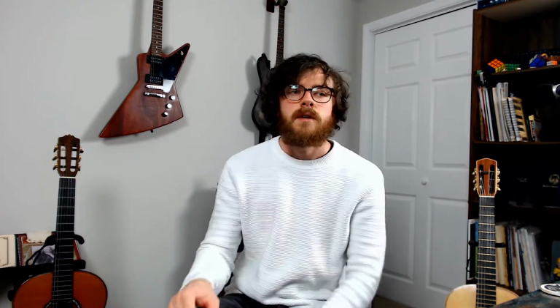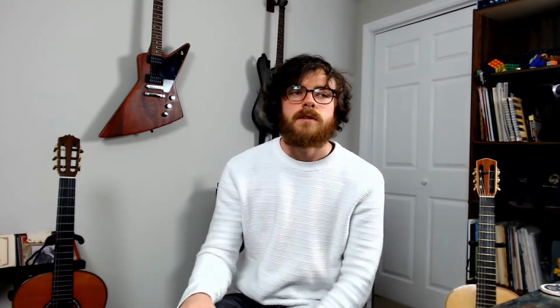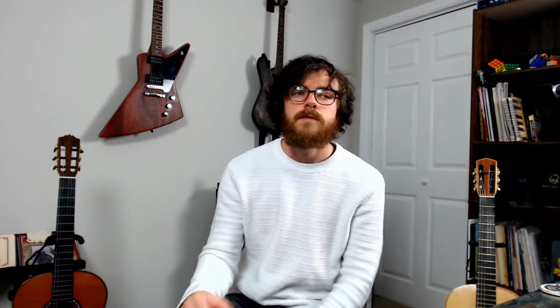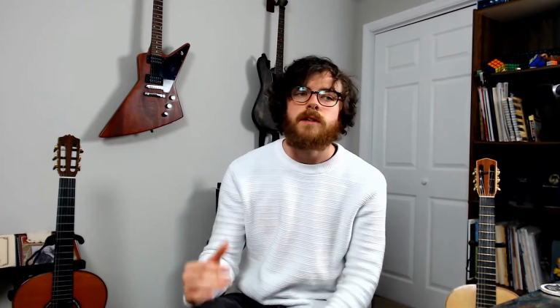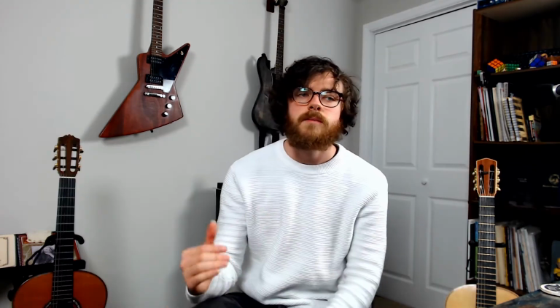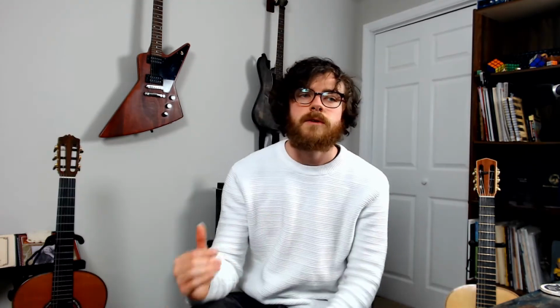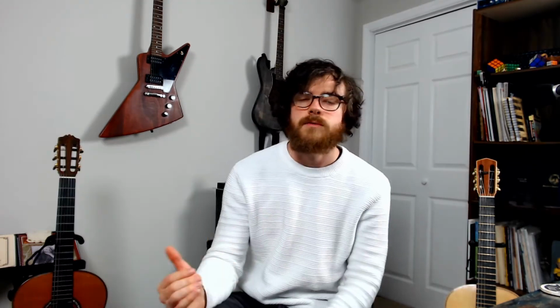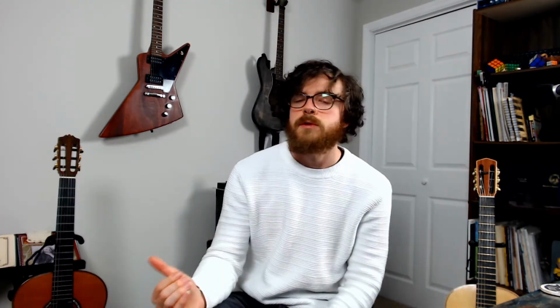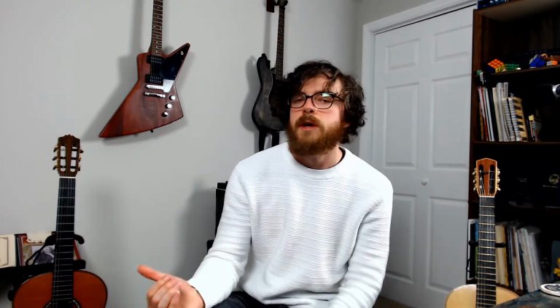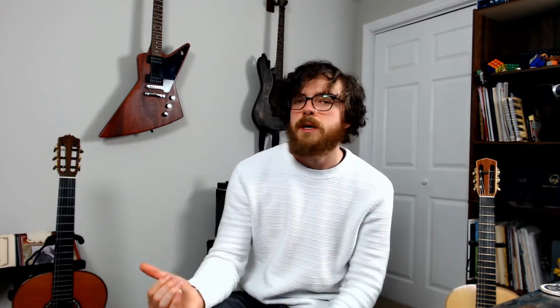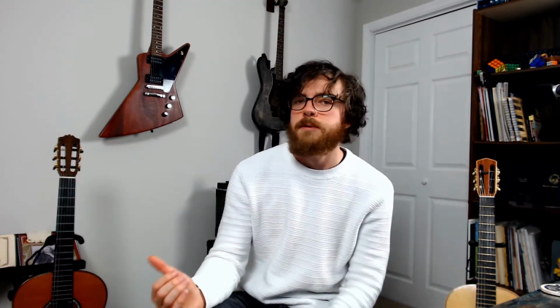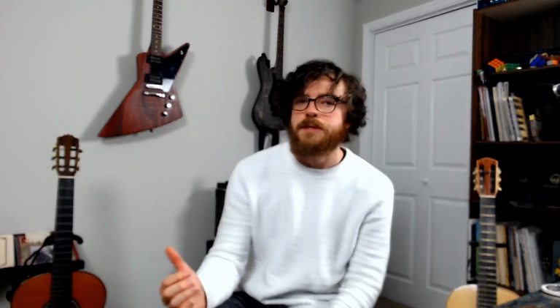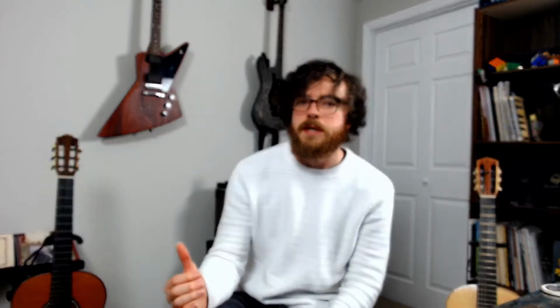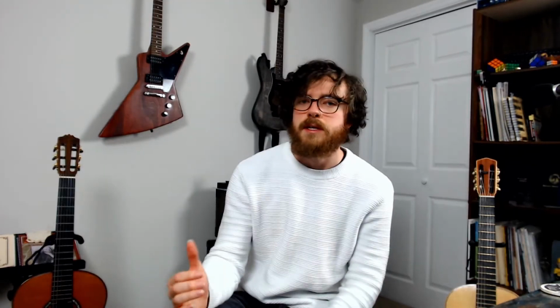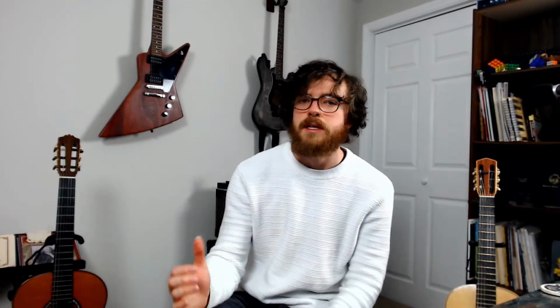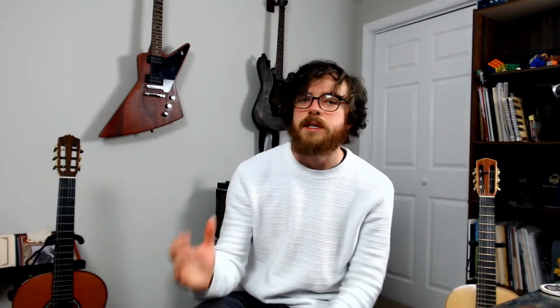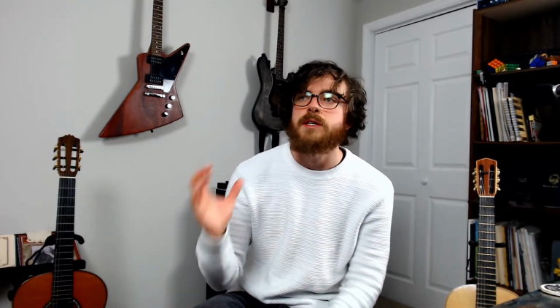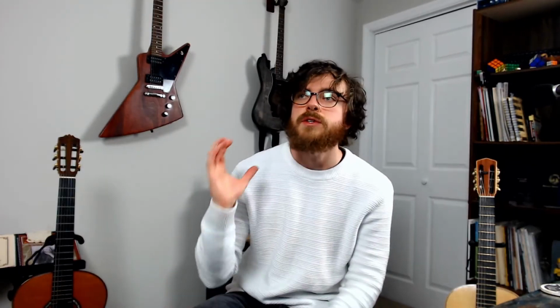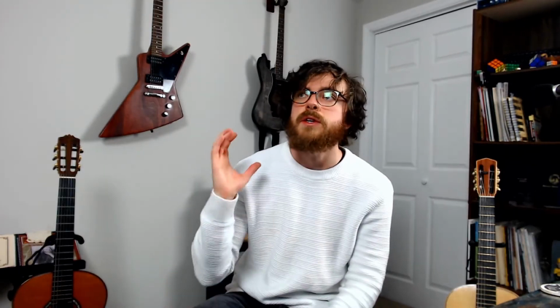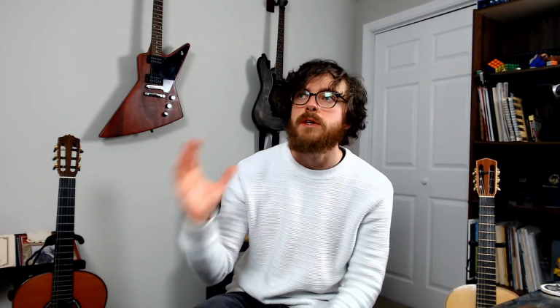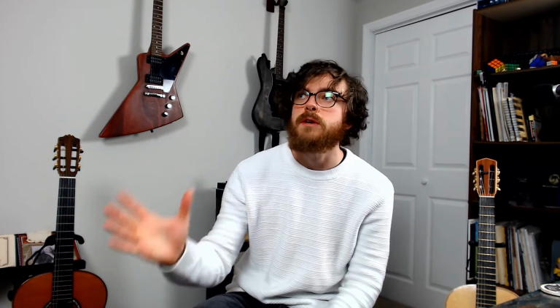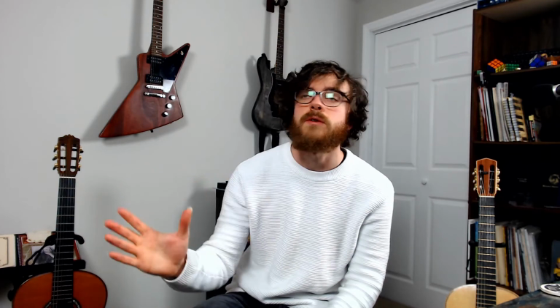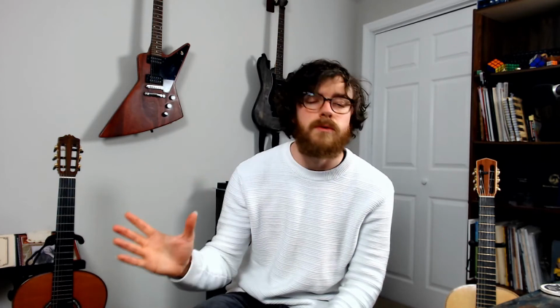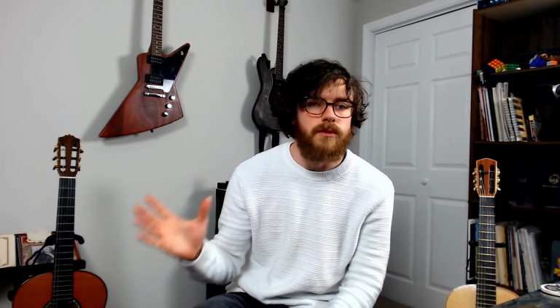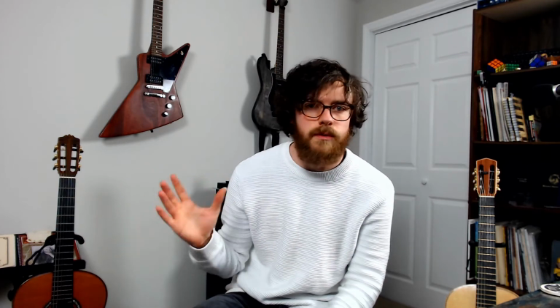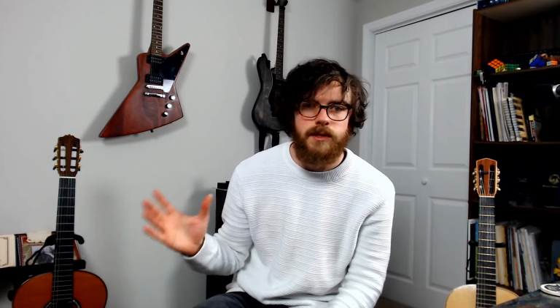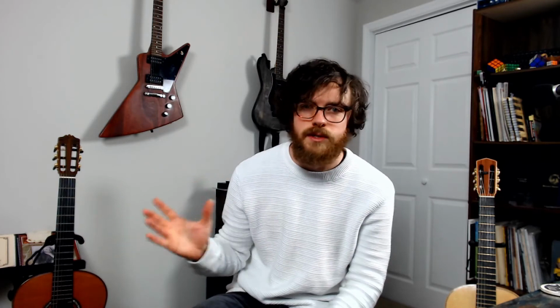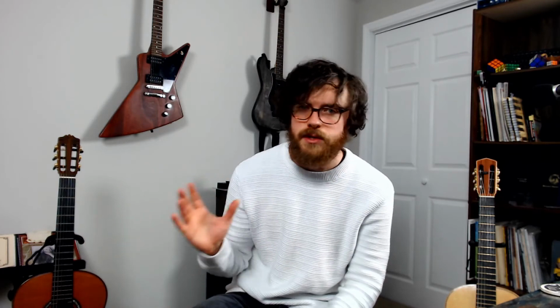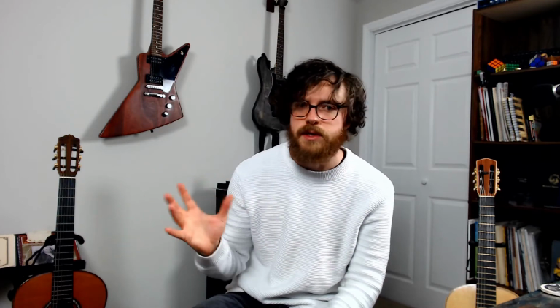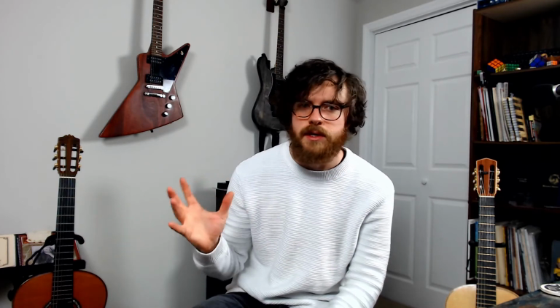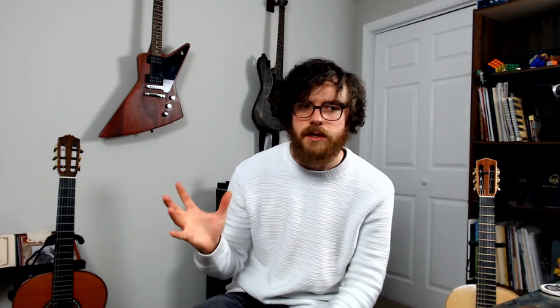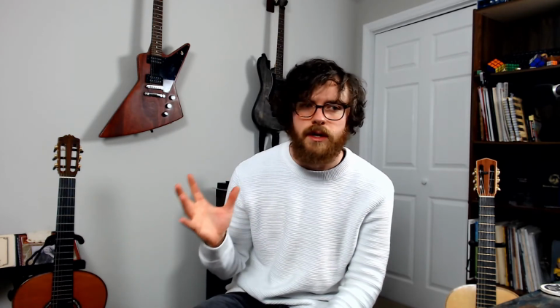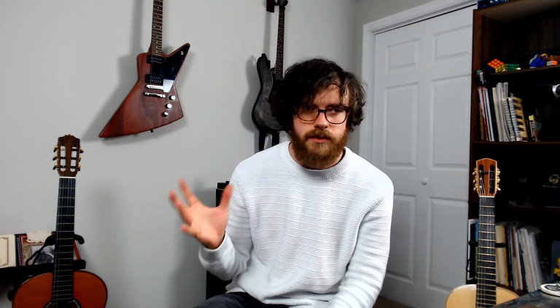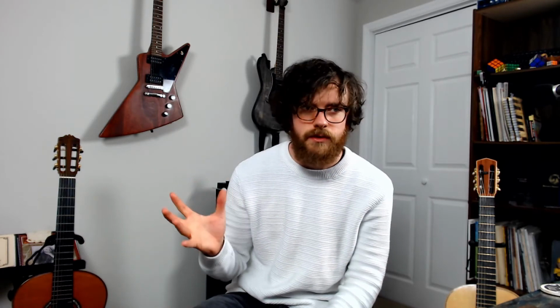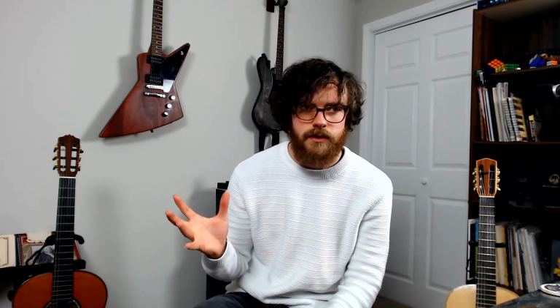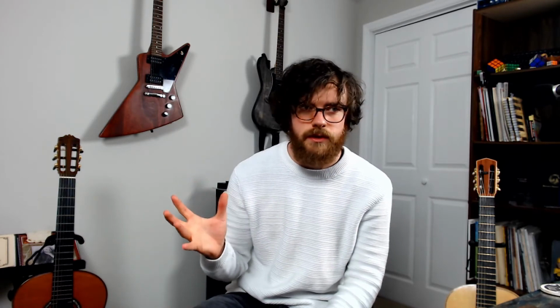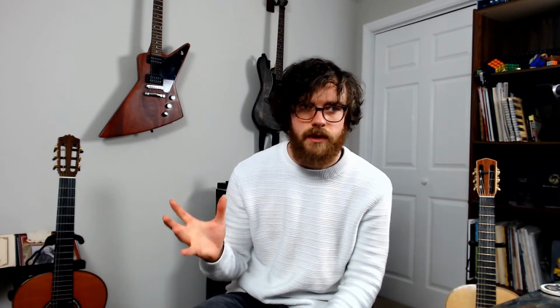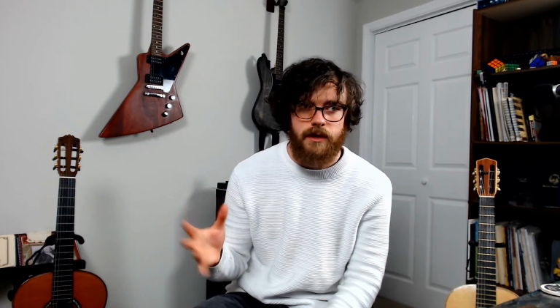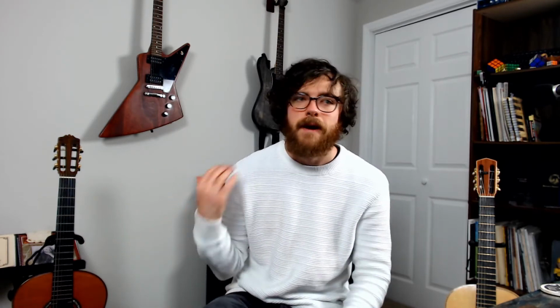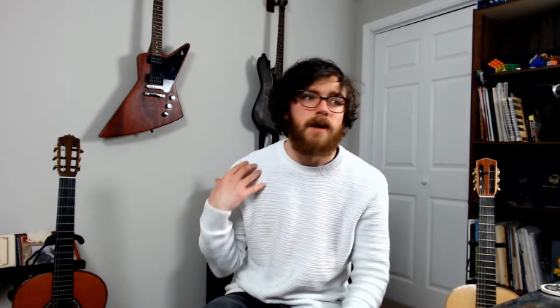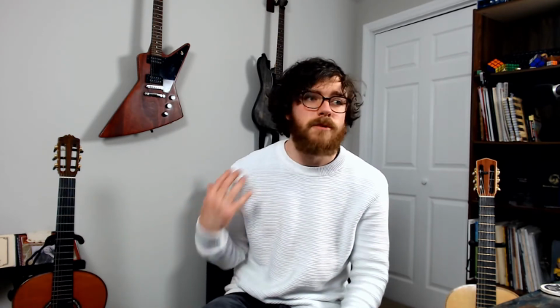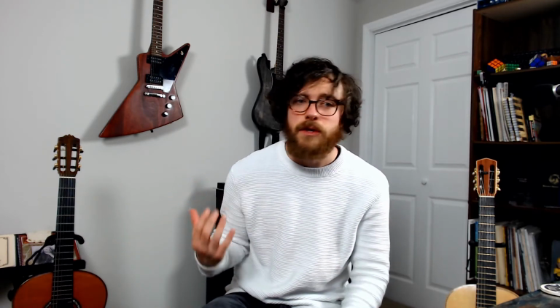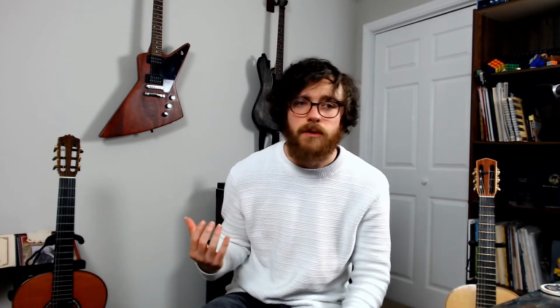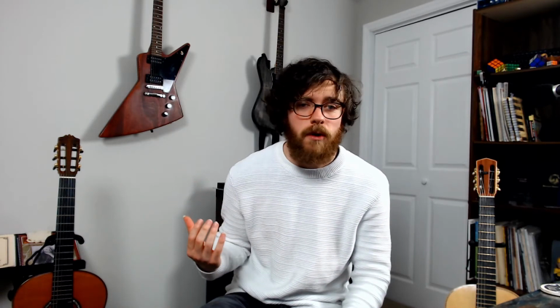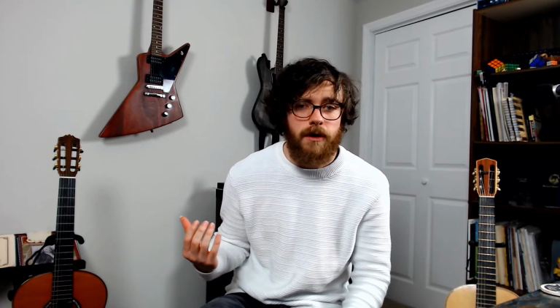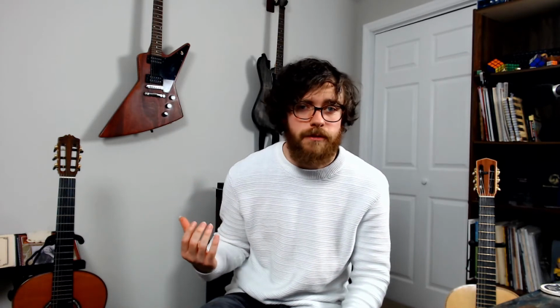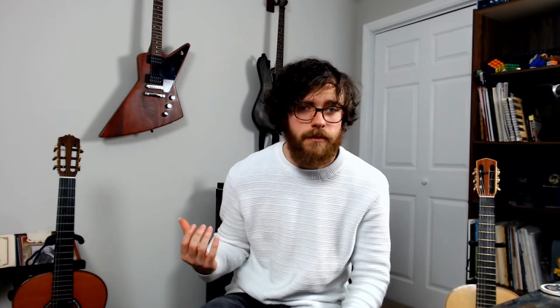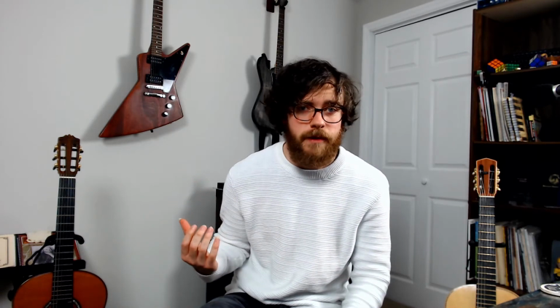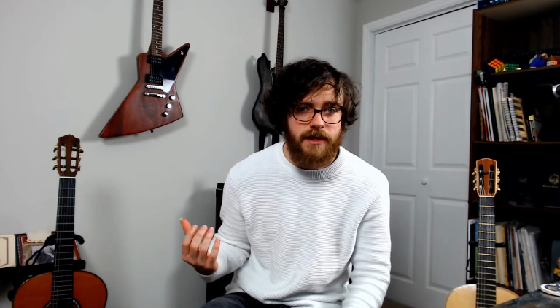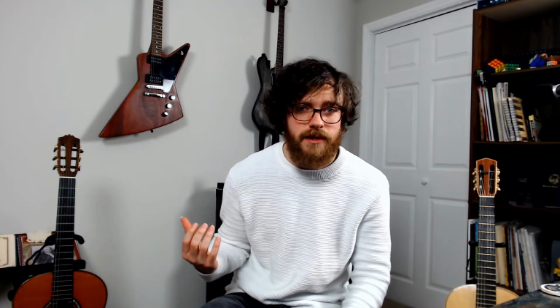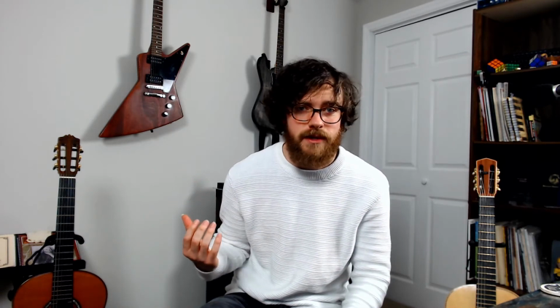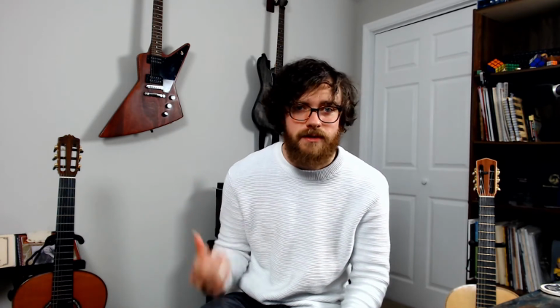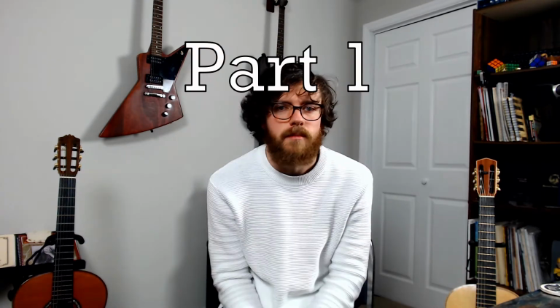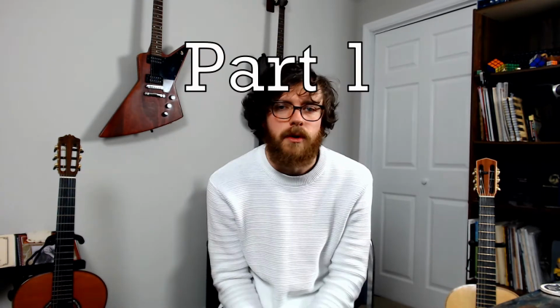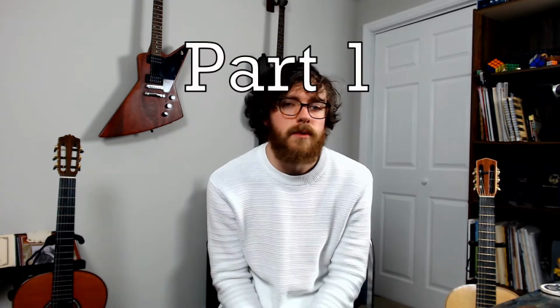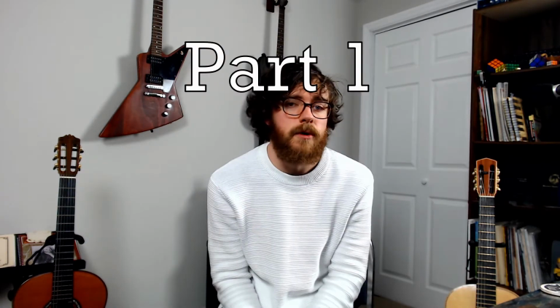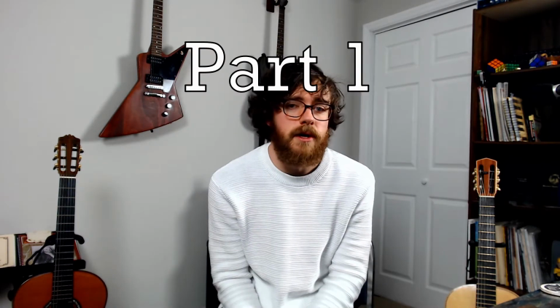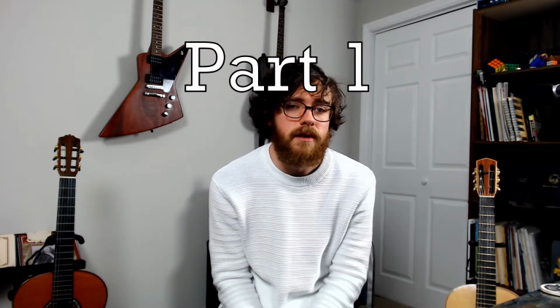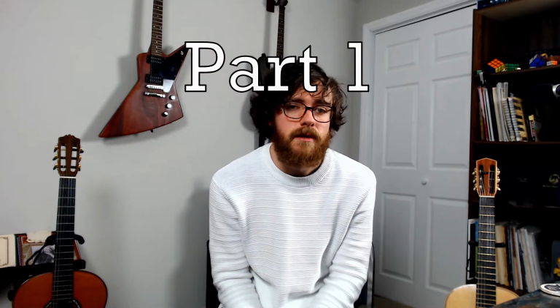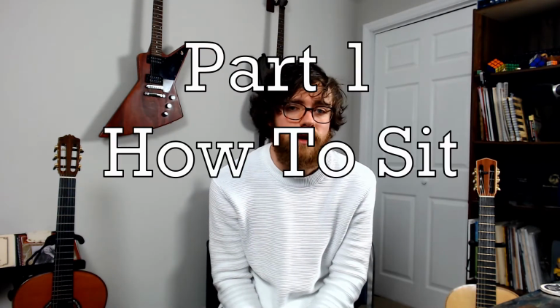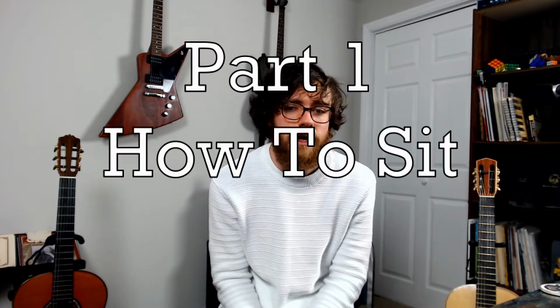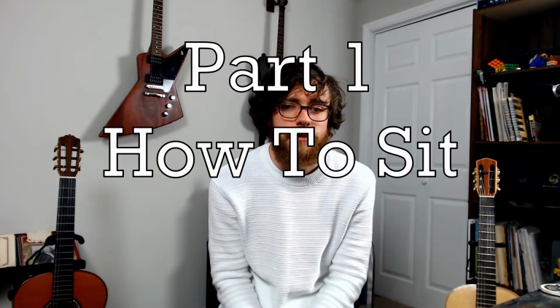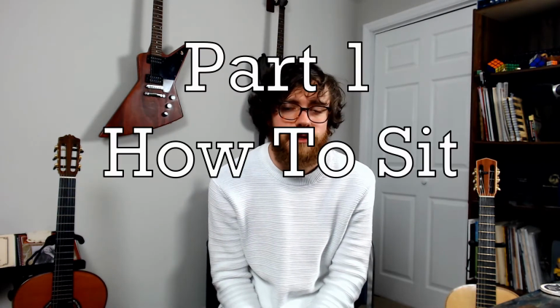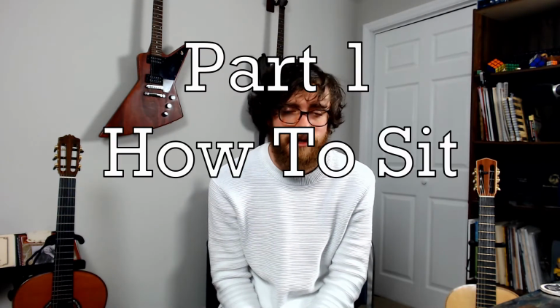Development of reliable technique is huge when studying classical guitar. I'm just going to walk through the basics. Part one: how to sit.